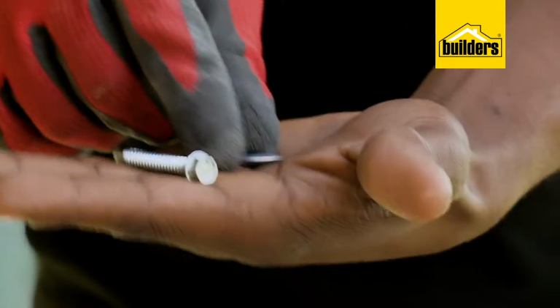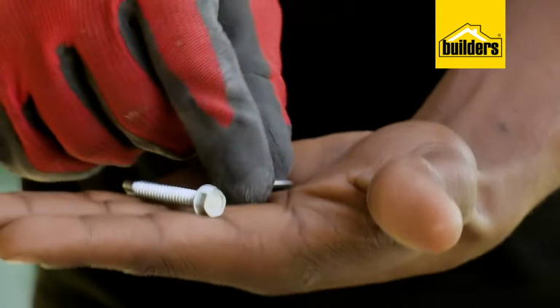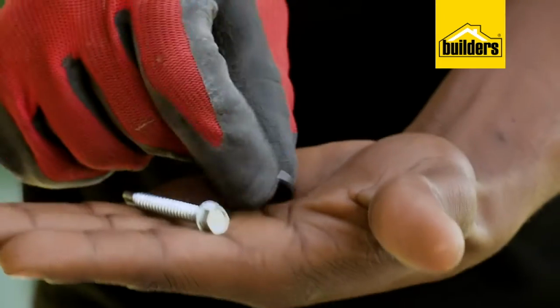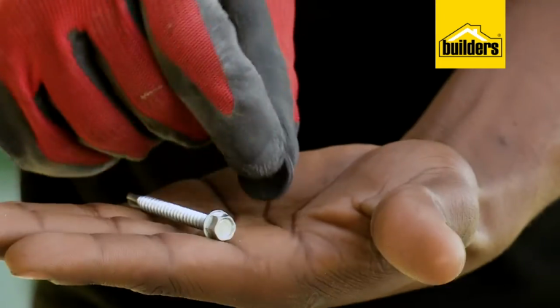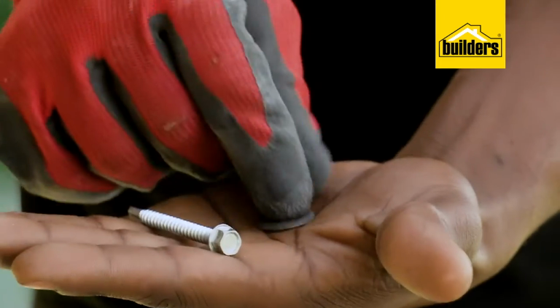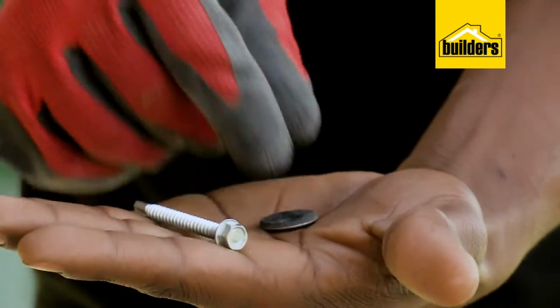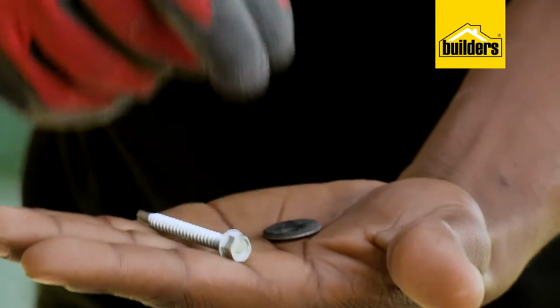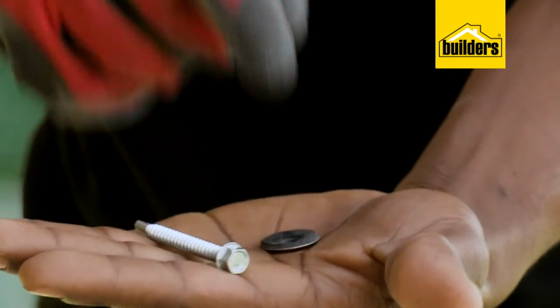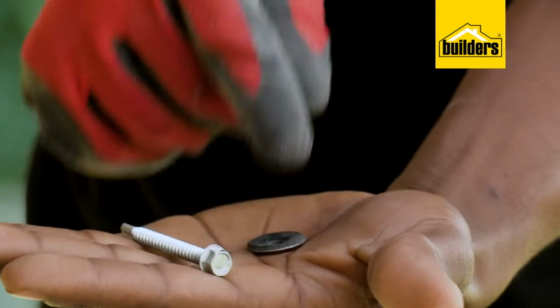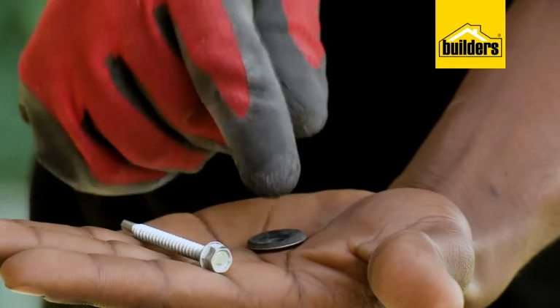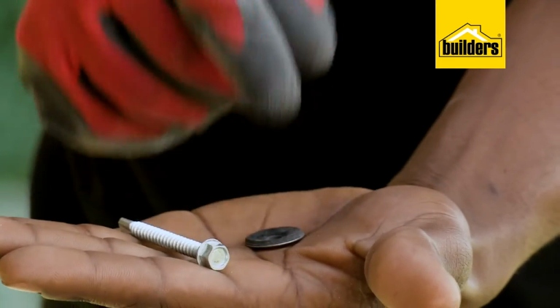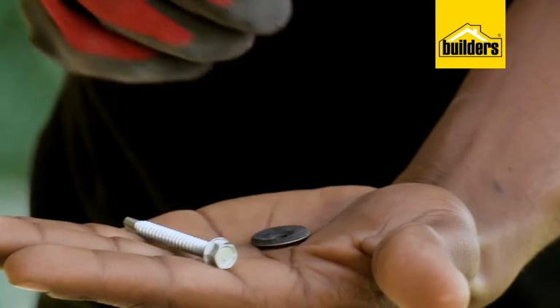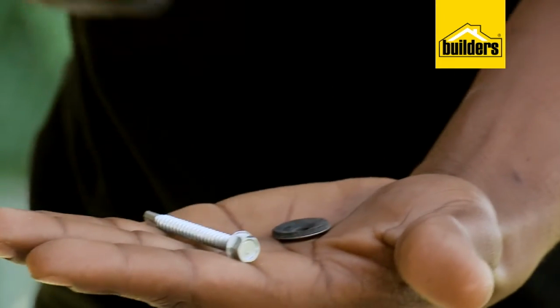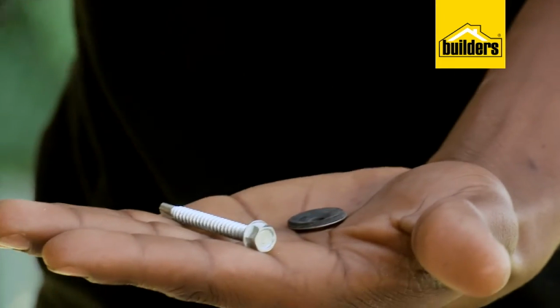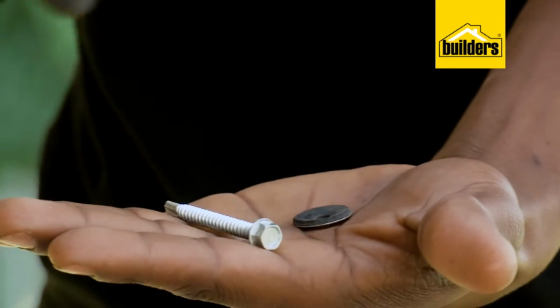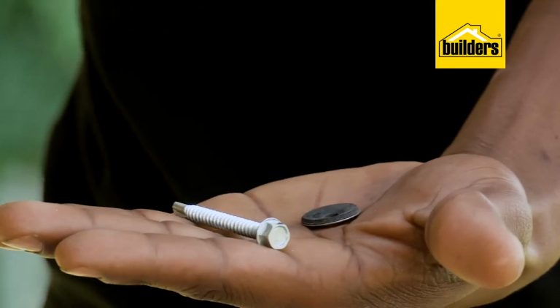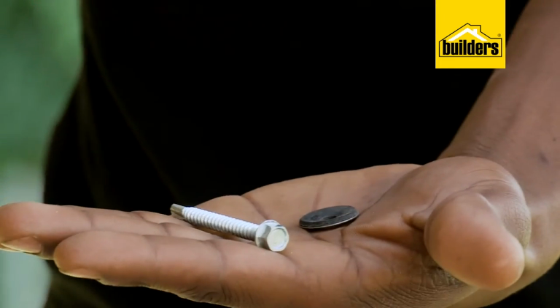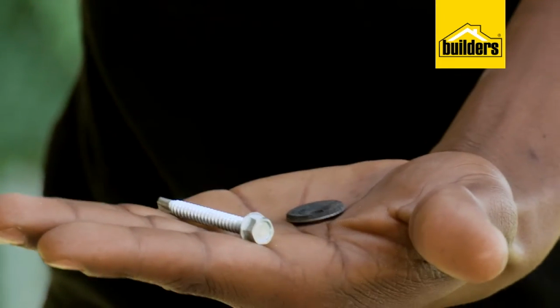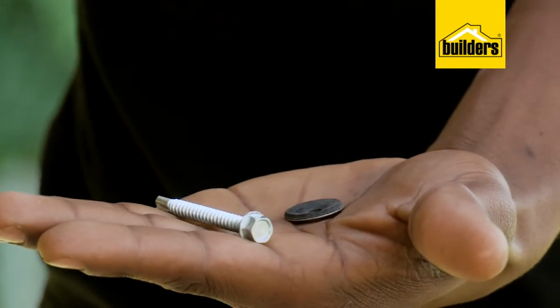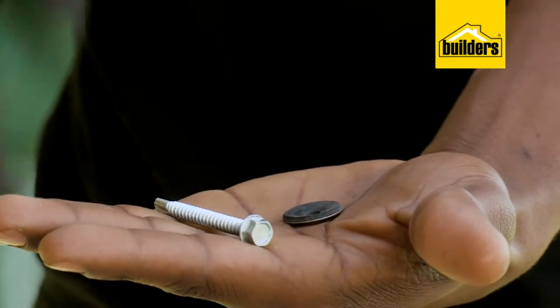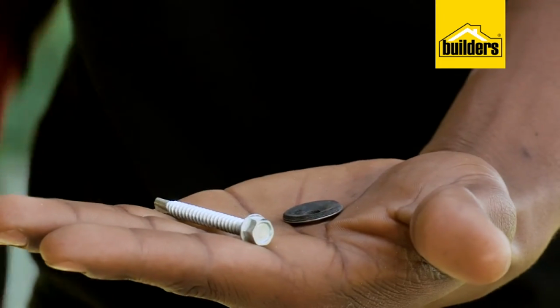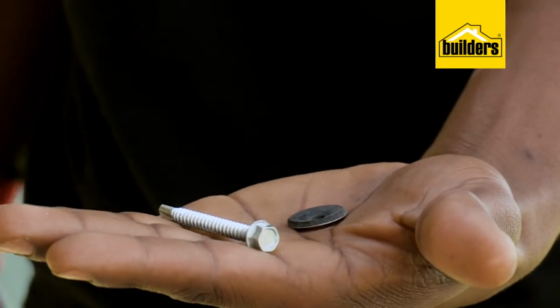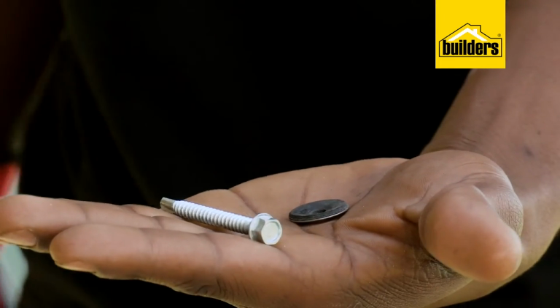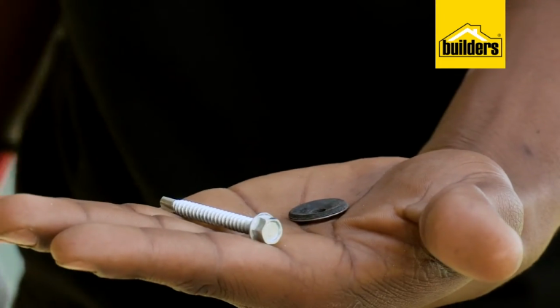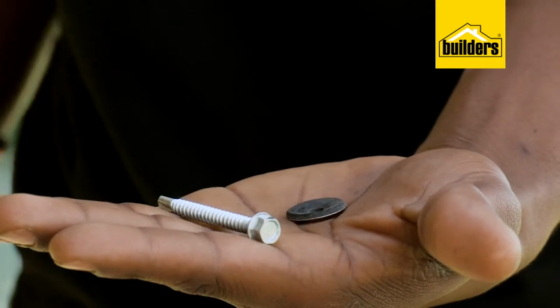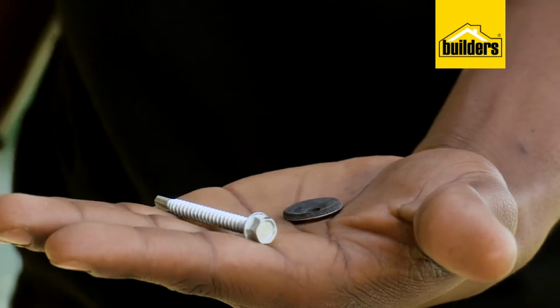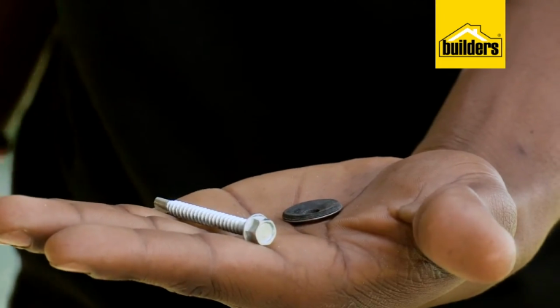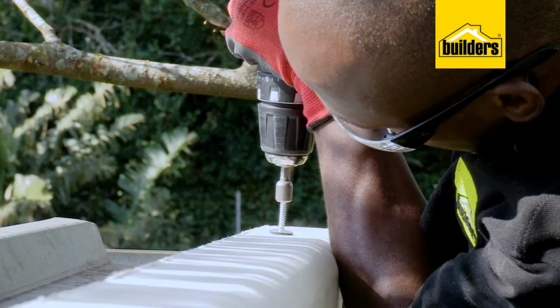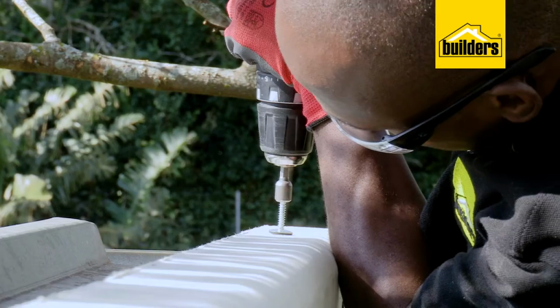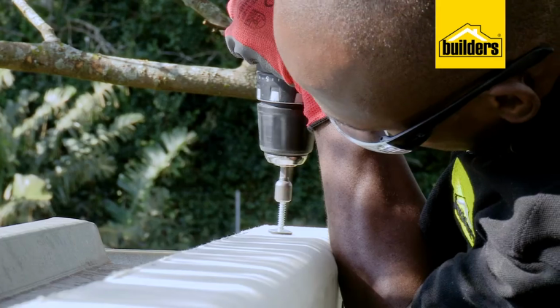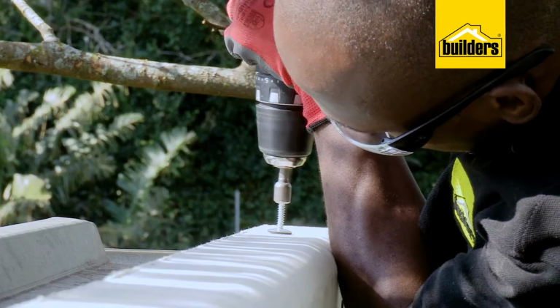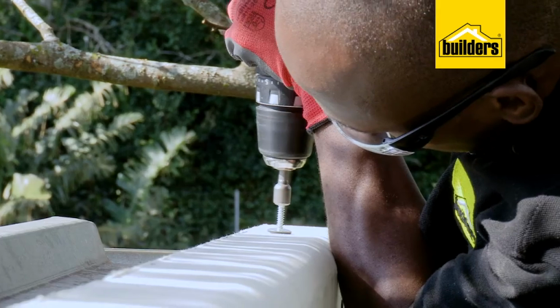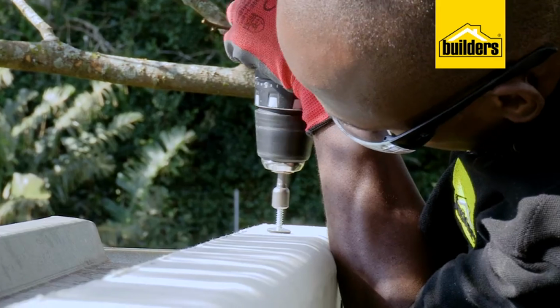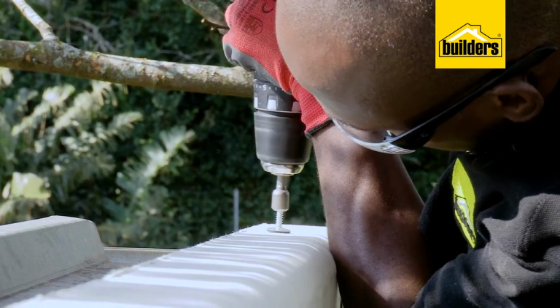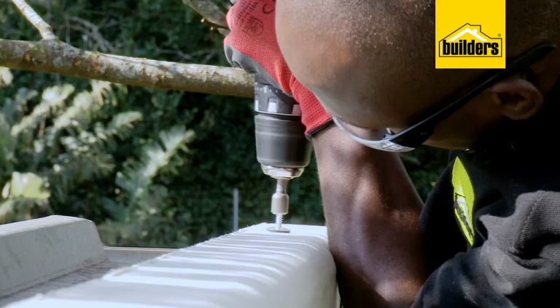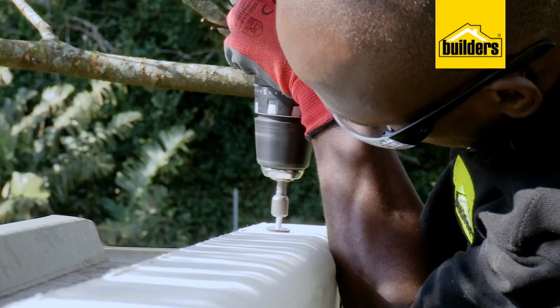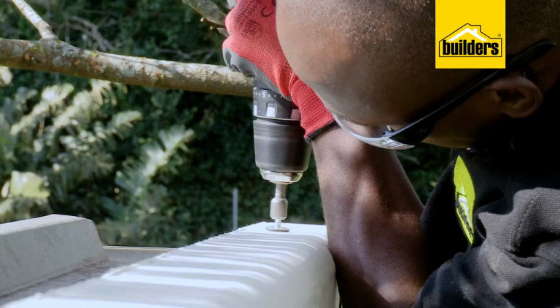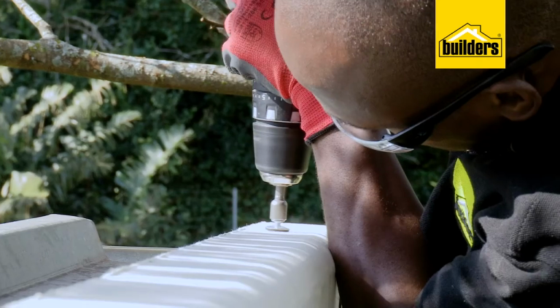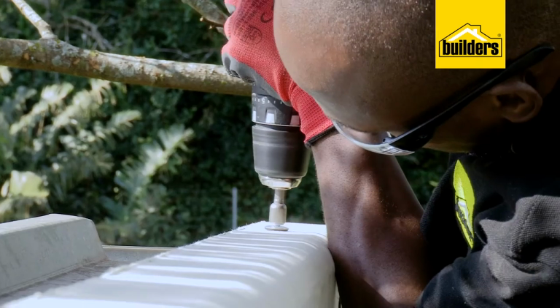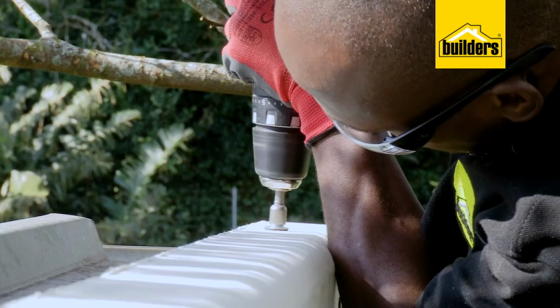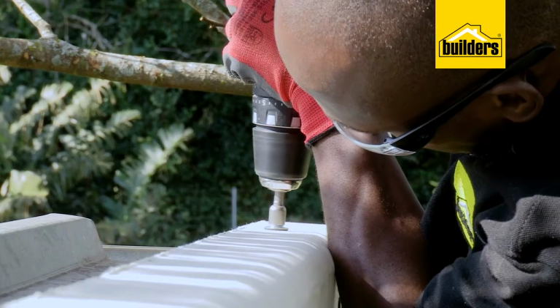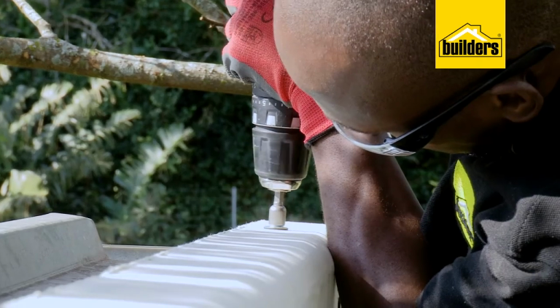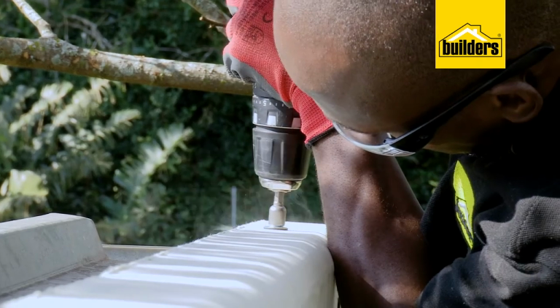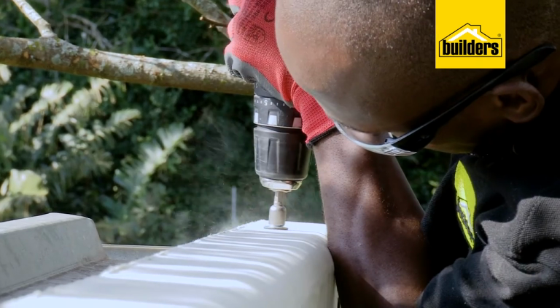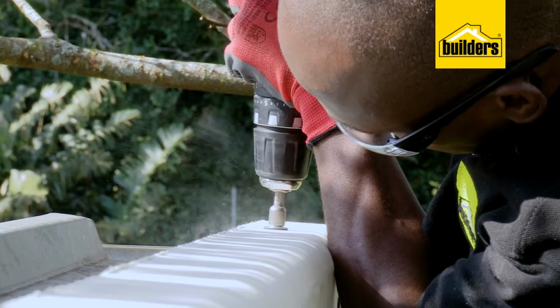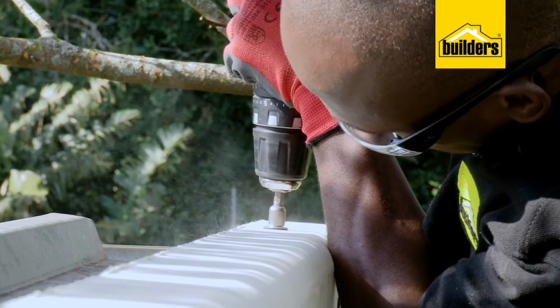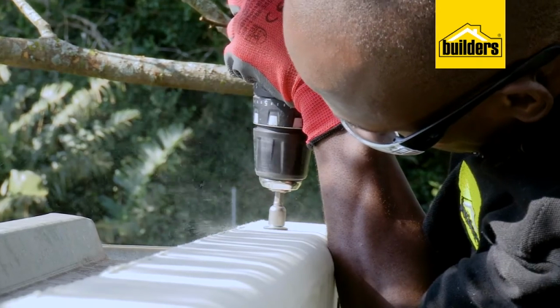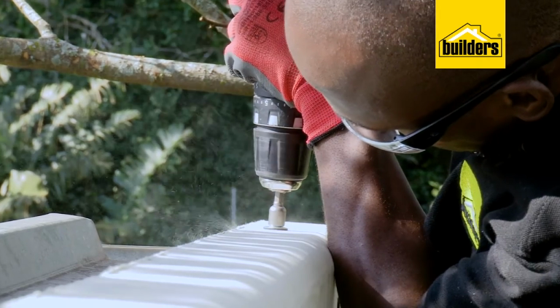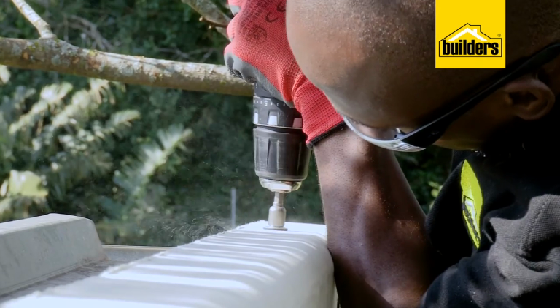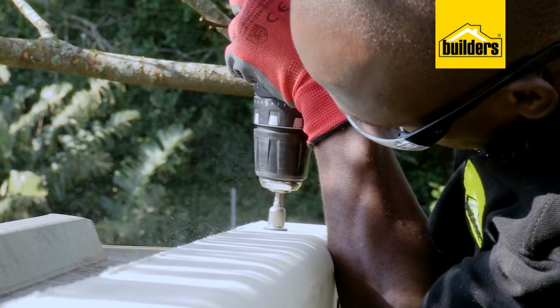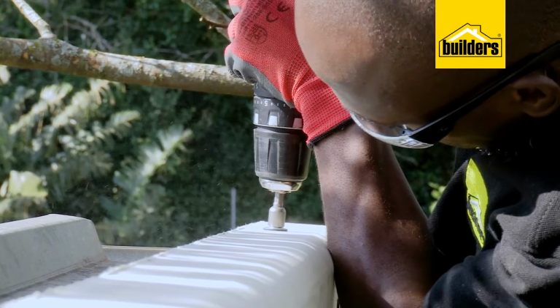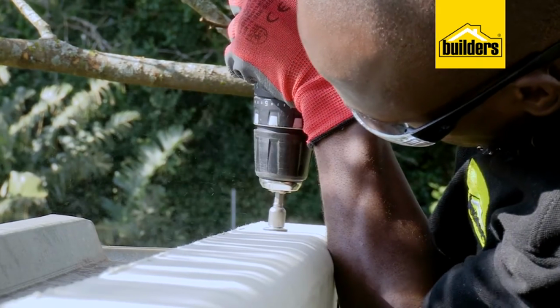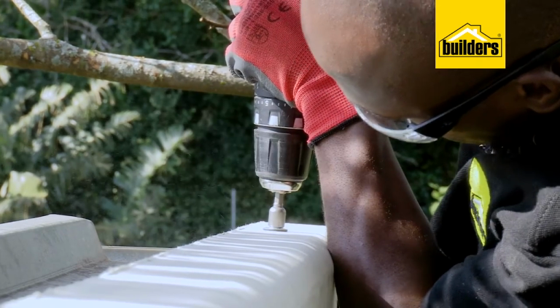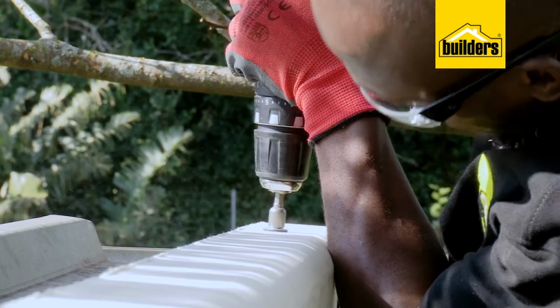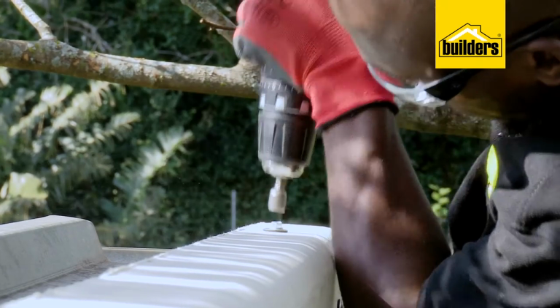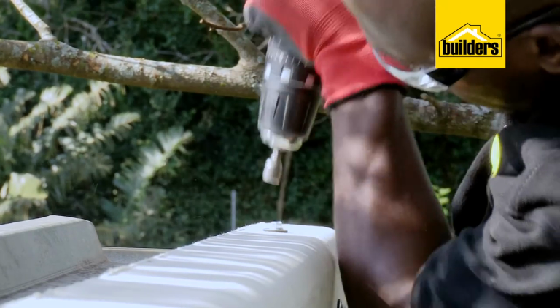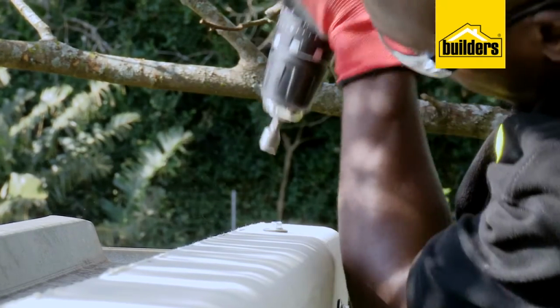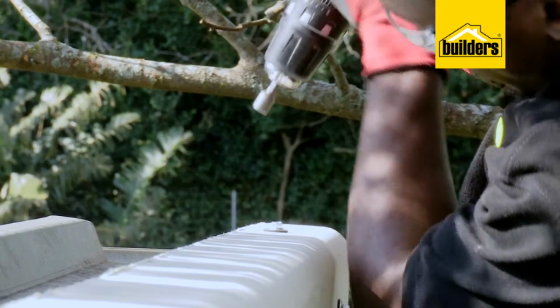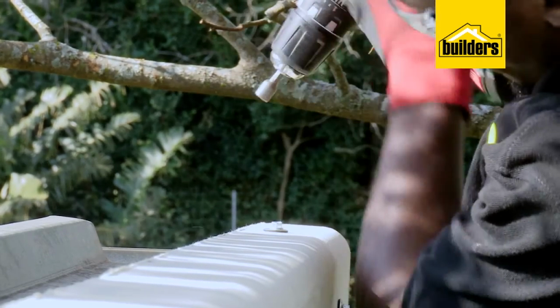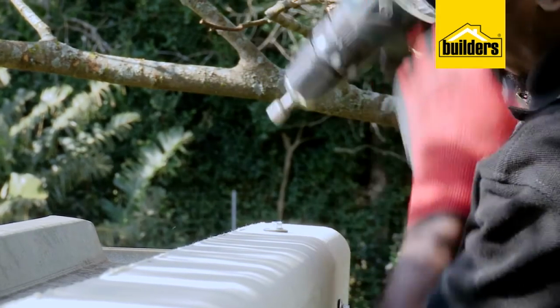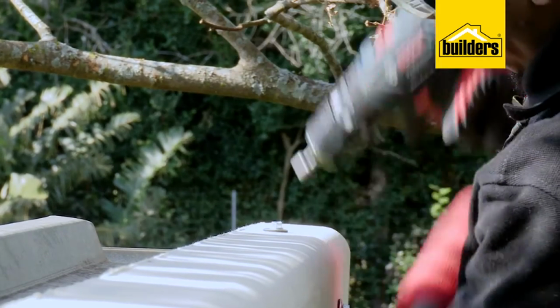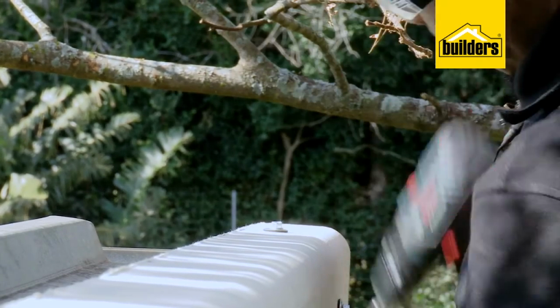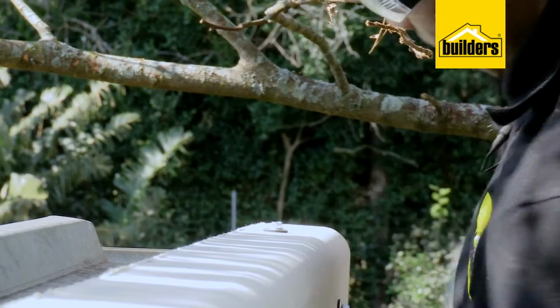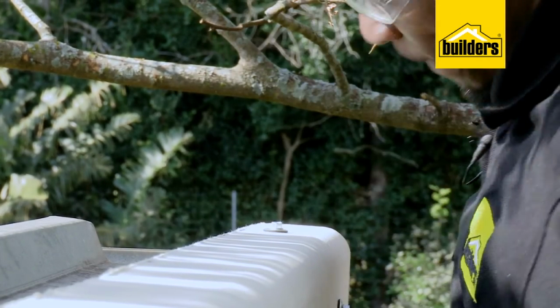I'm using rubber washers to spread the load of the screws, and the rubber parts will allow for a bit of movement. Do not hammer and nail through these boards — you stand a good chance of cracking them.